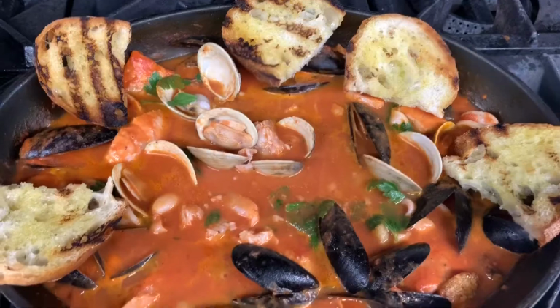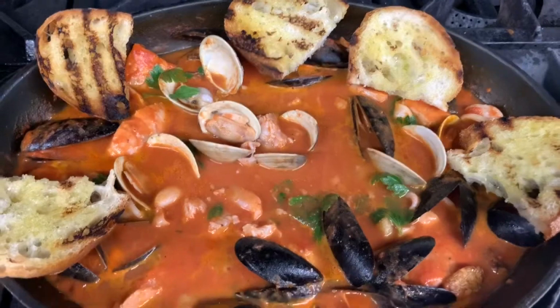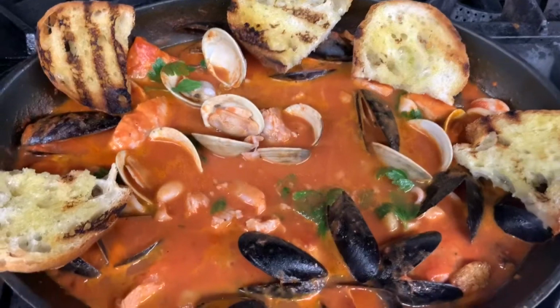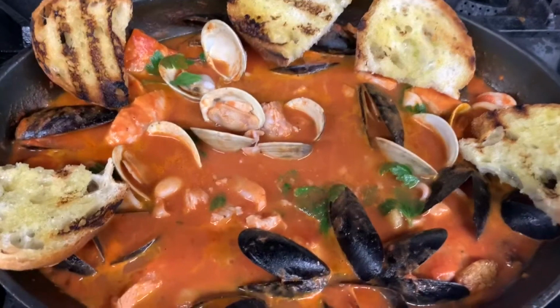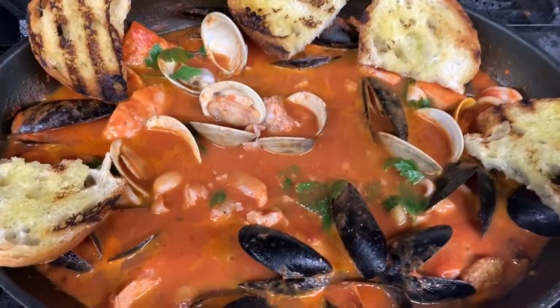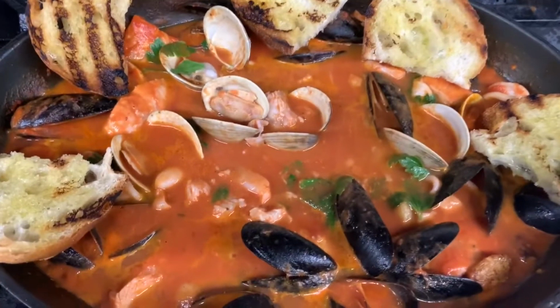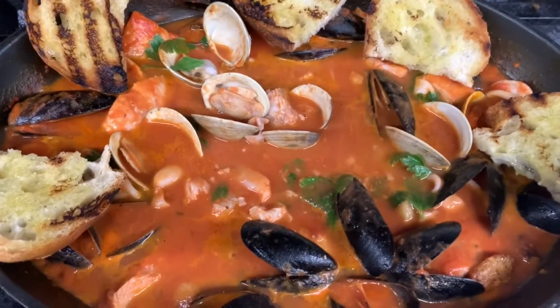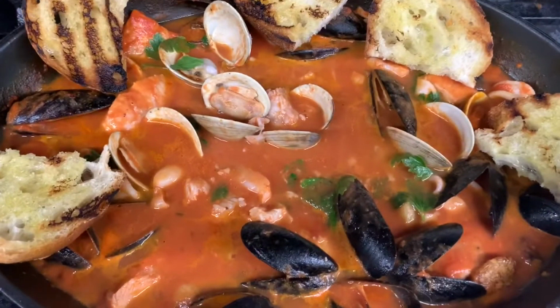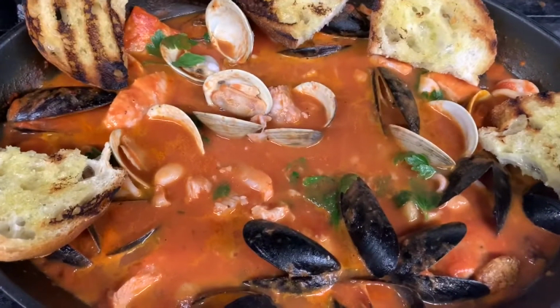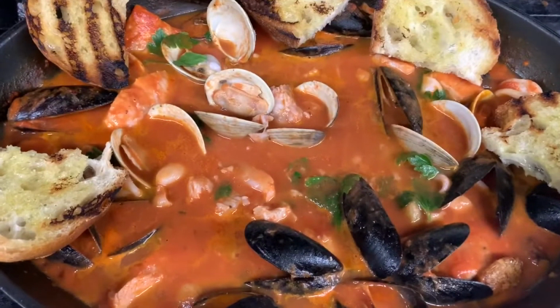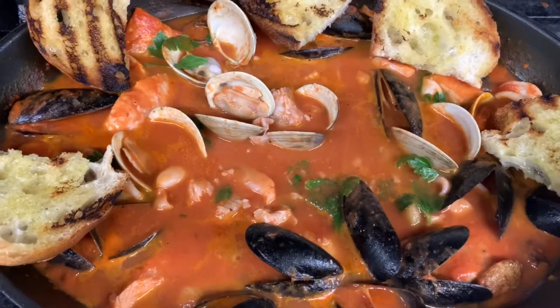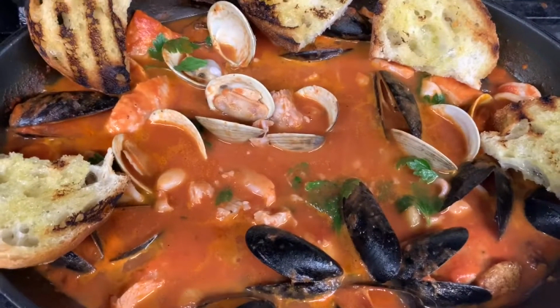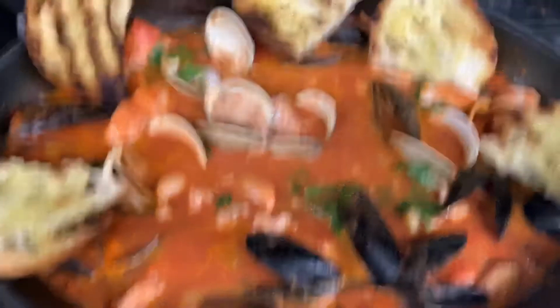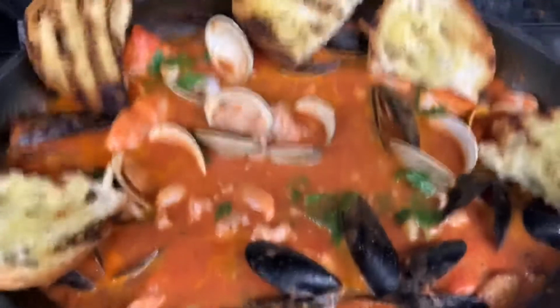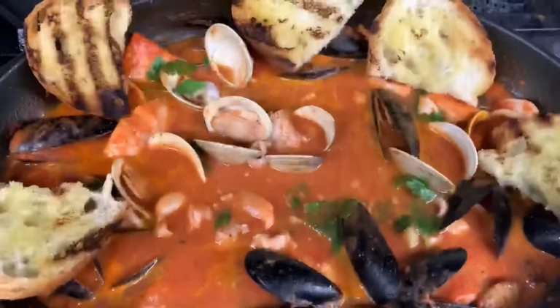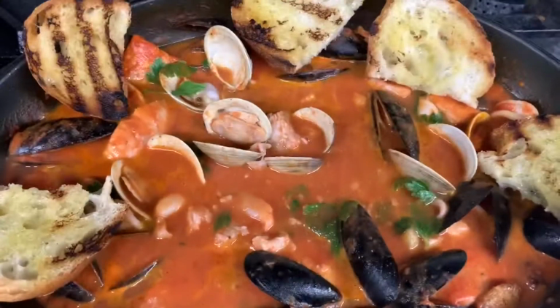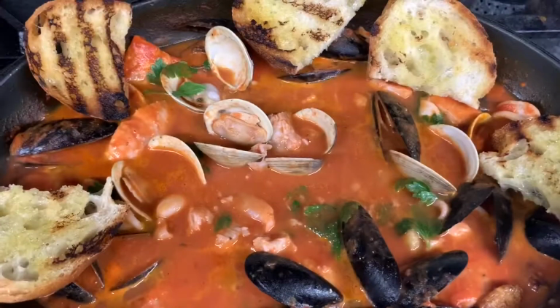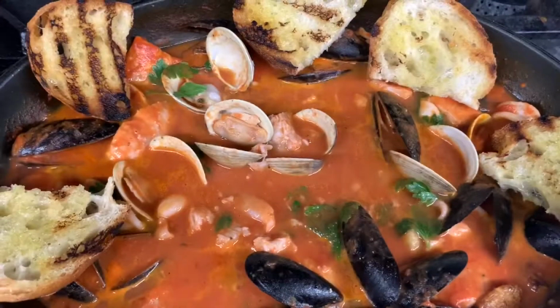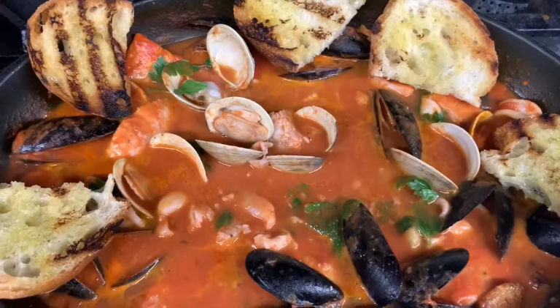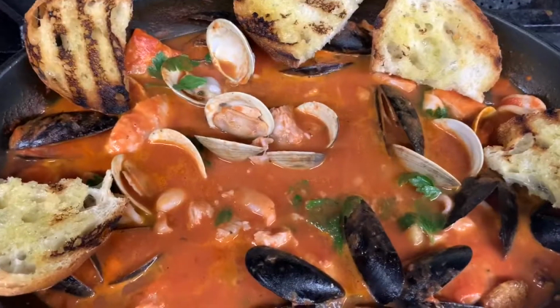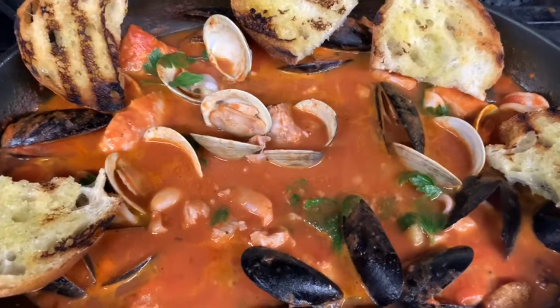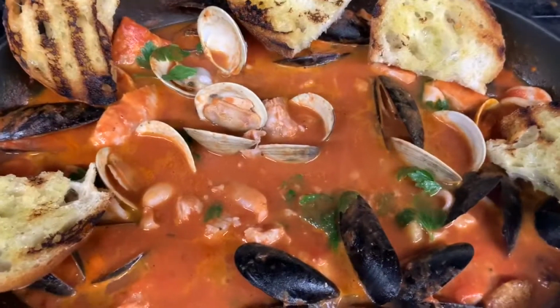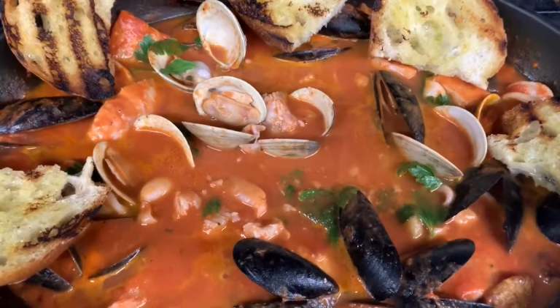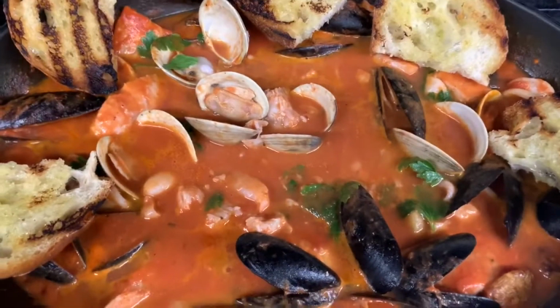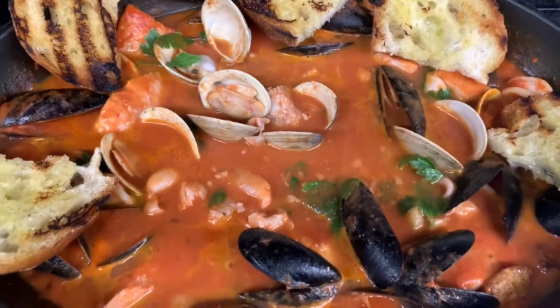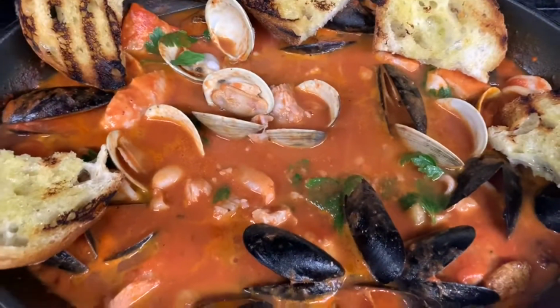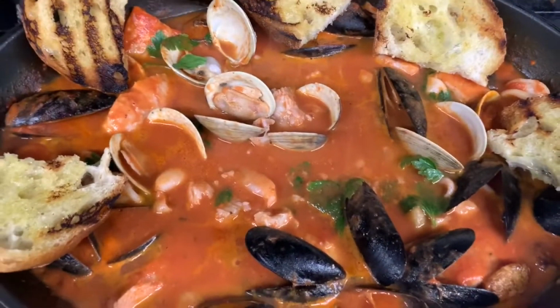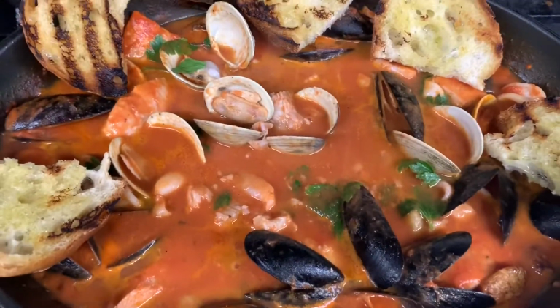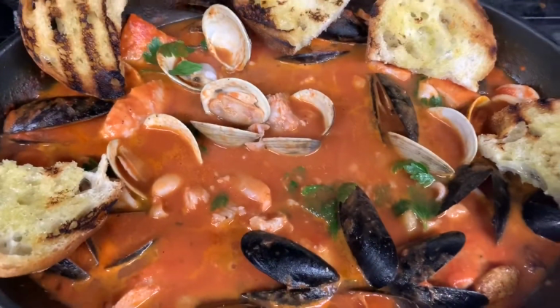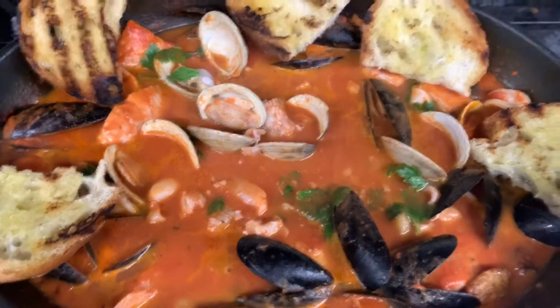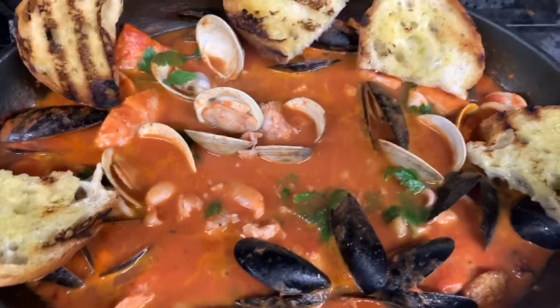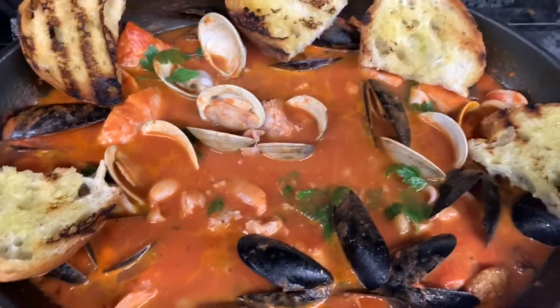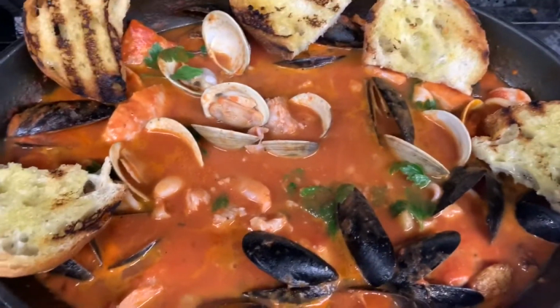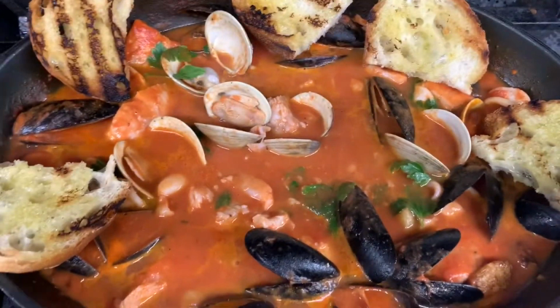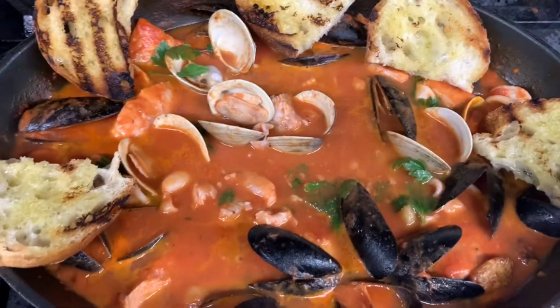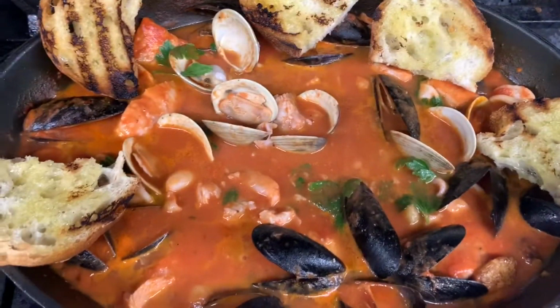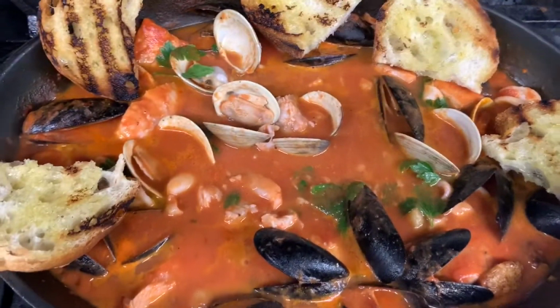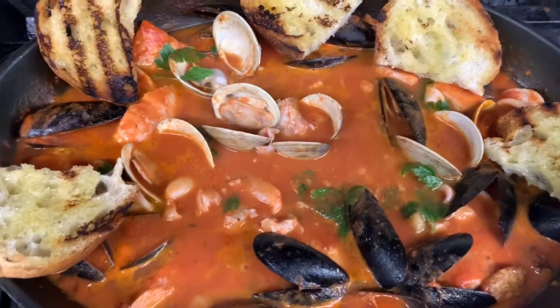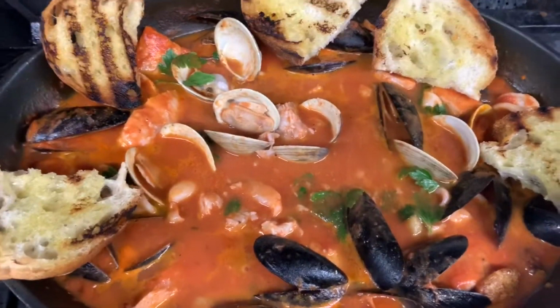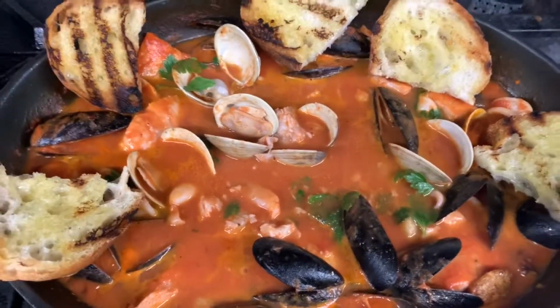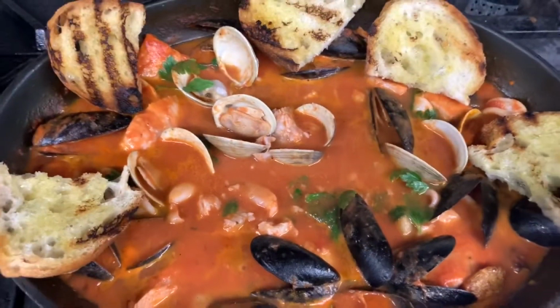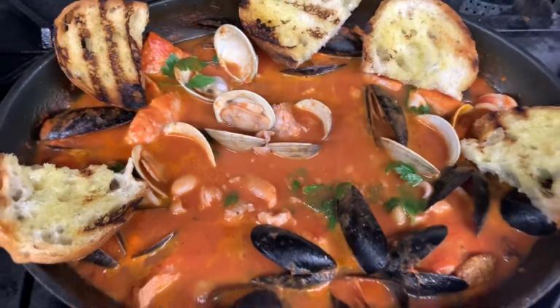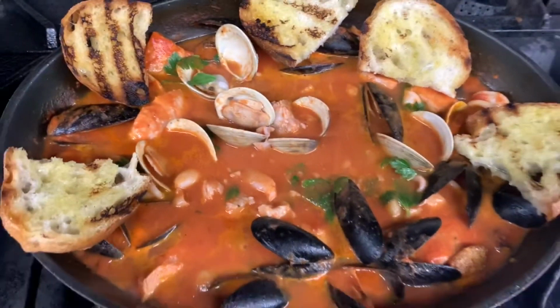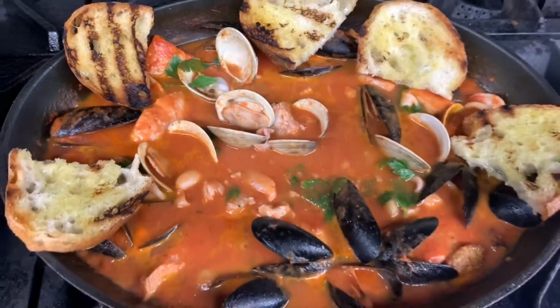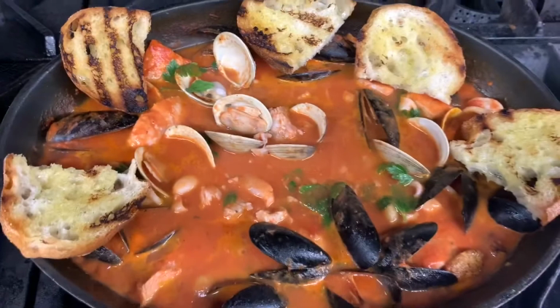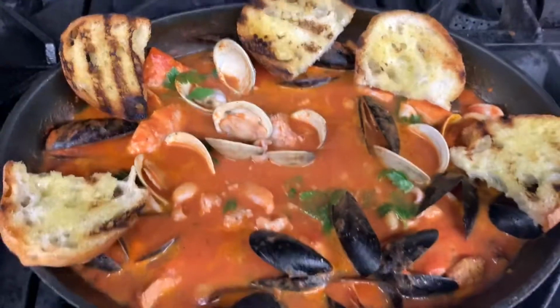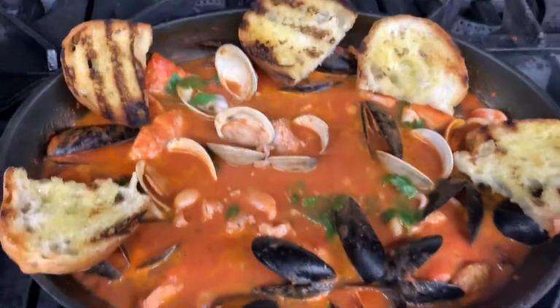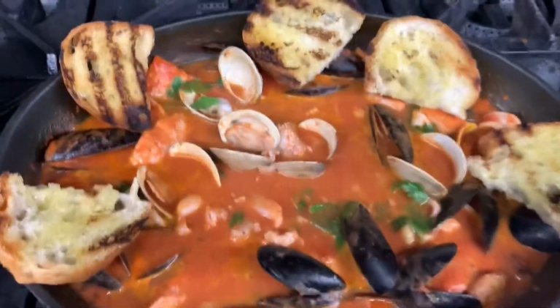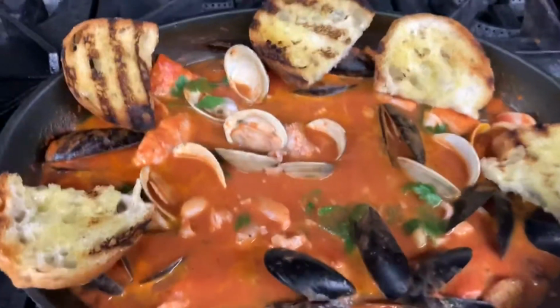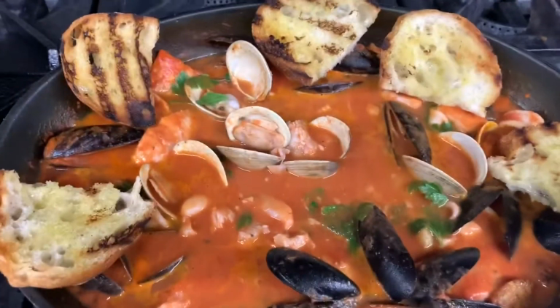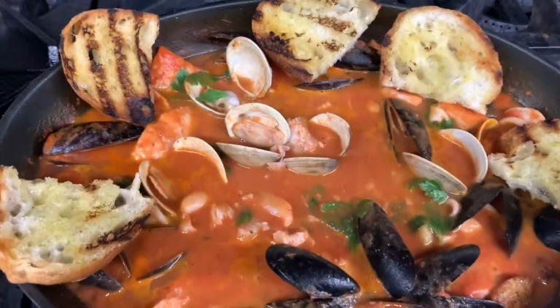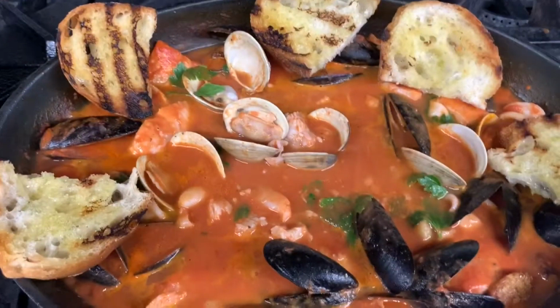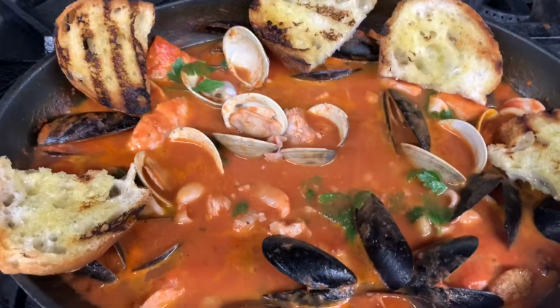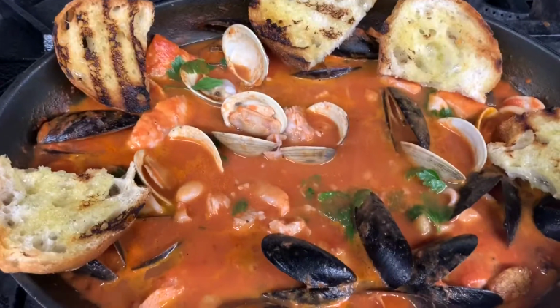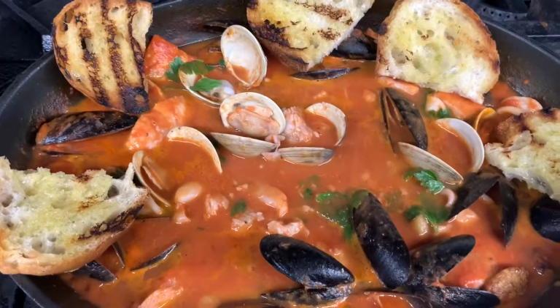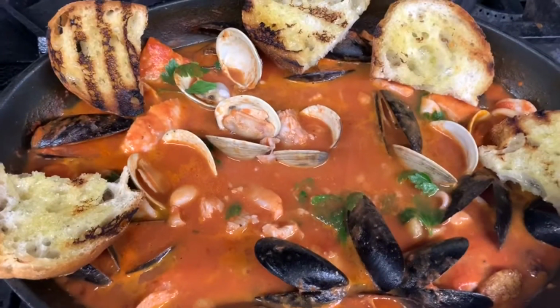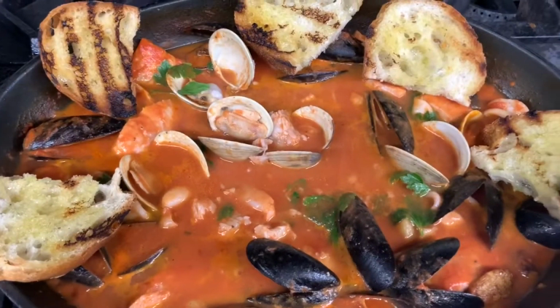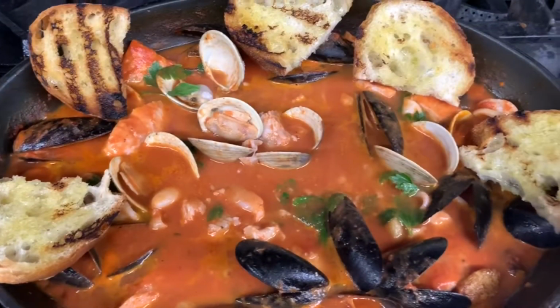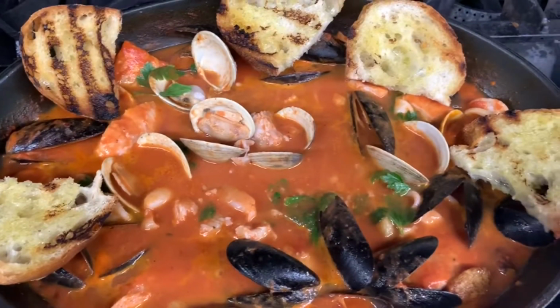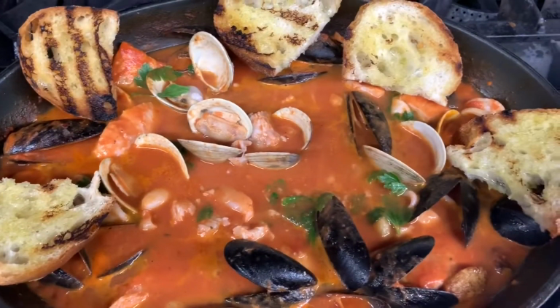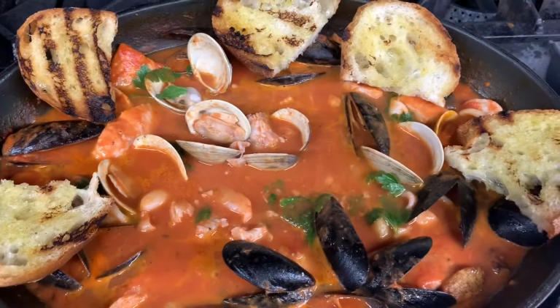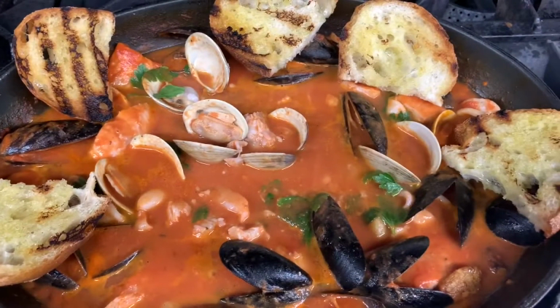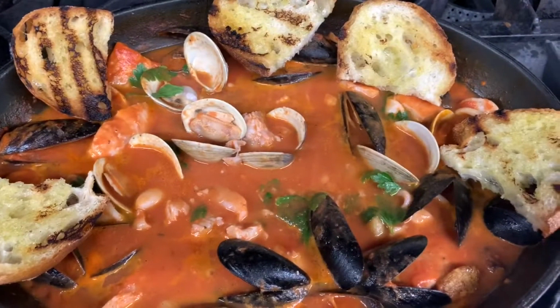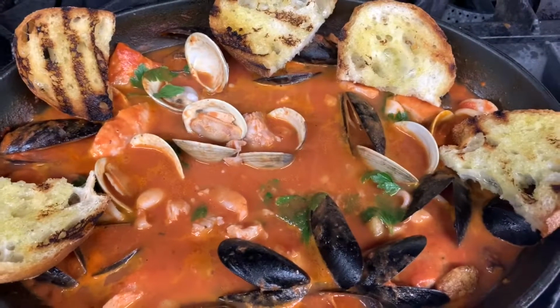We can put this in the middle of the table and enjoy a beautiful zuppa di pesce. If you like to serve this with pasta, linguine or spaghetti is a good combination. Buon appetito!